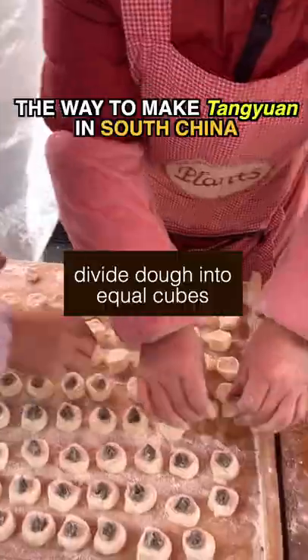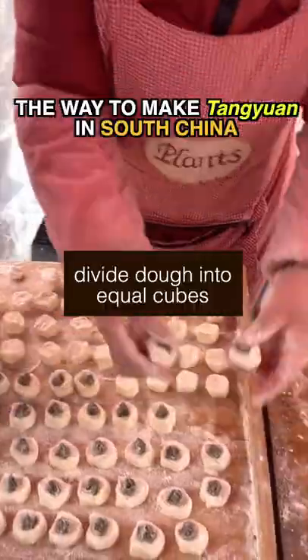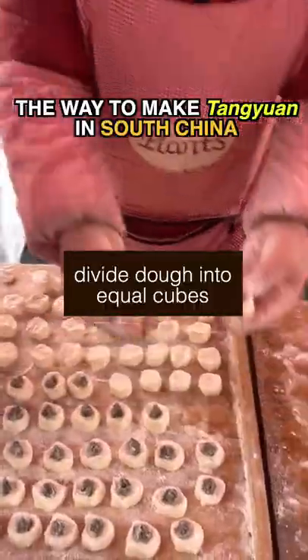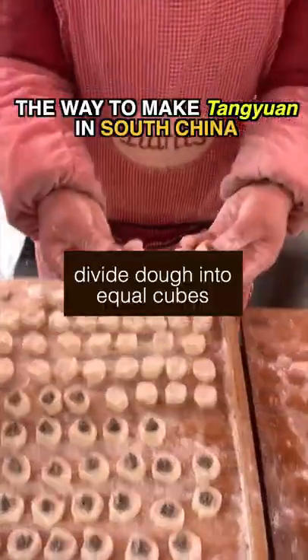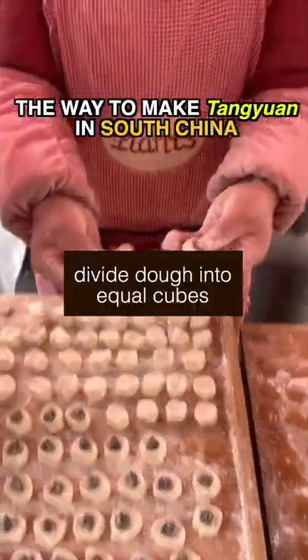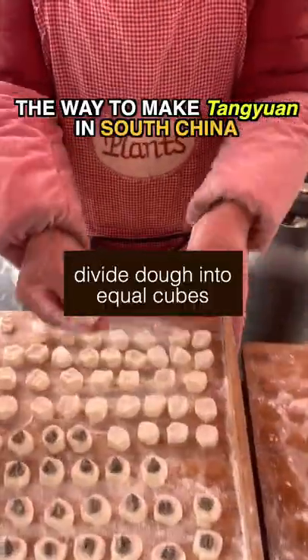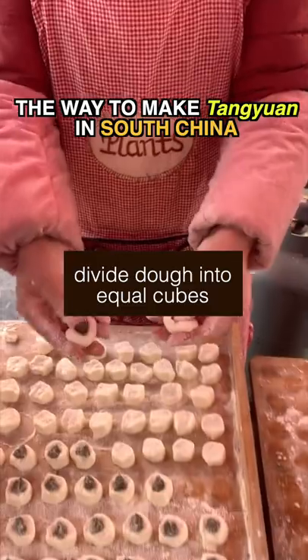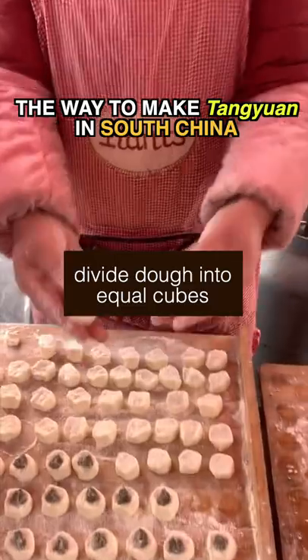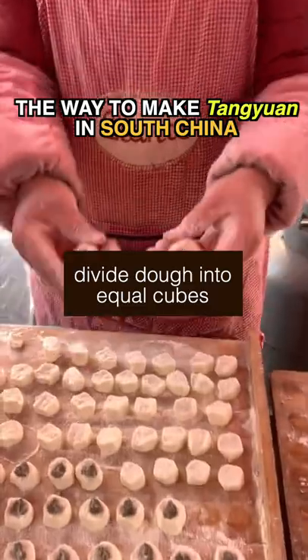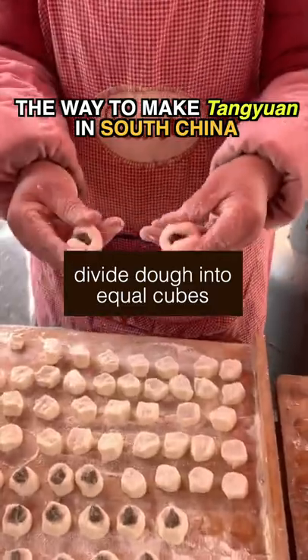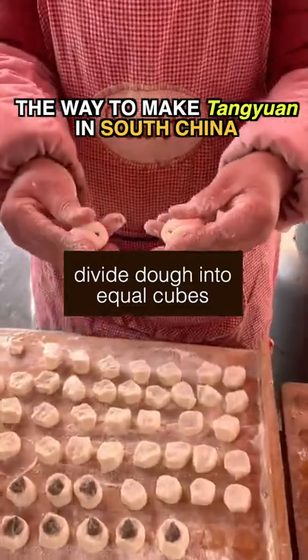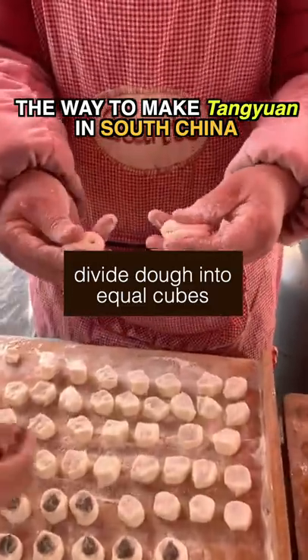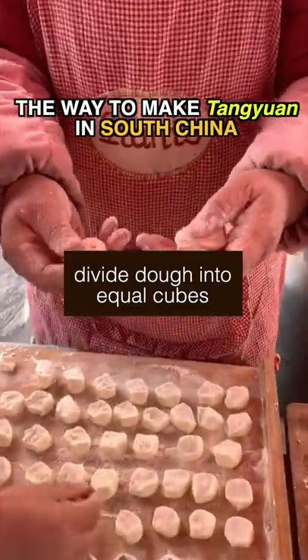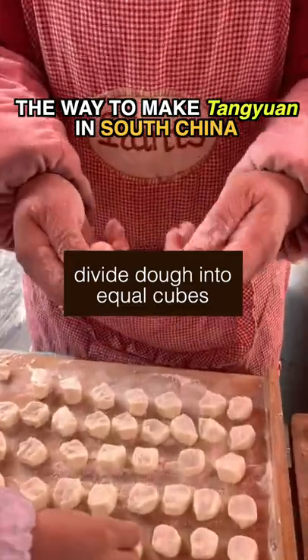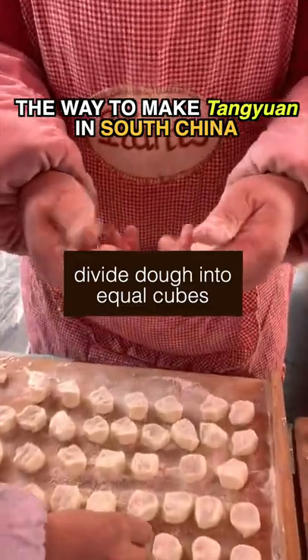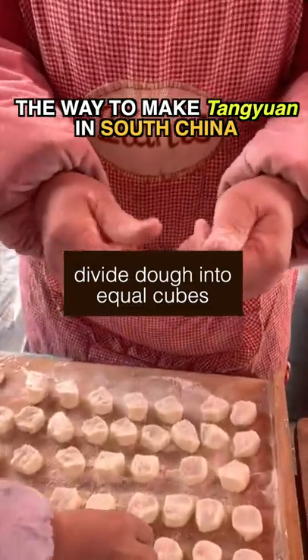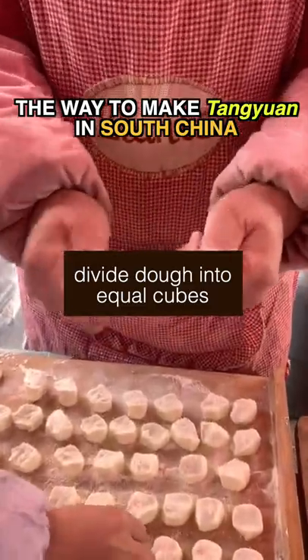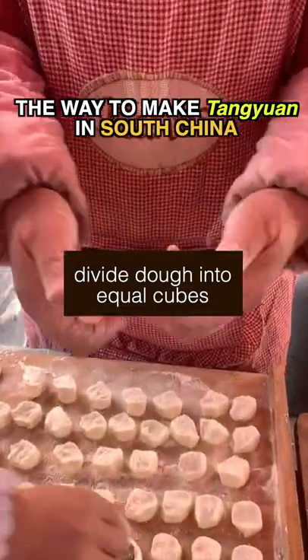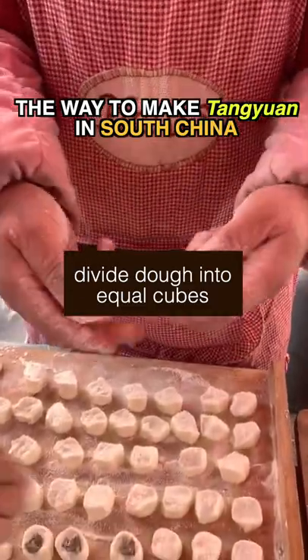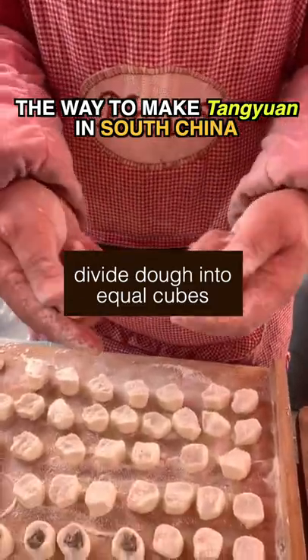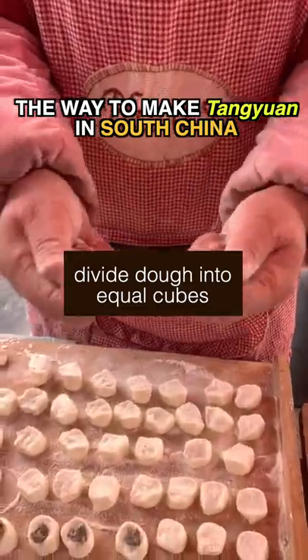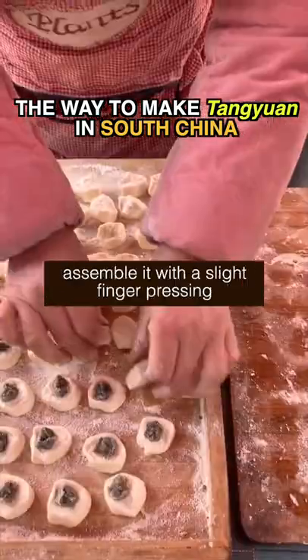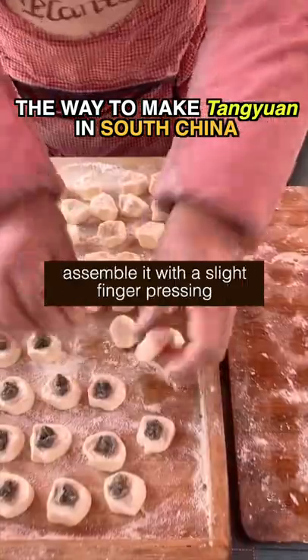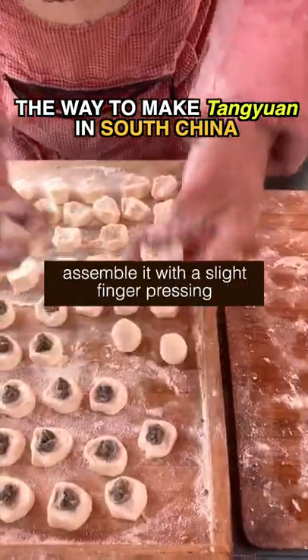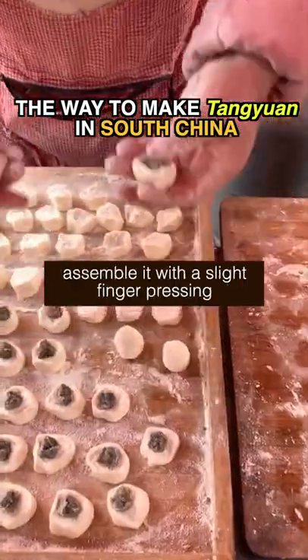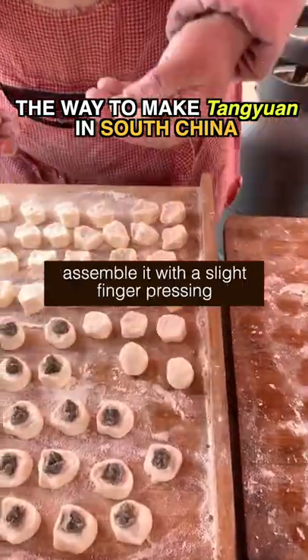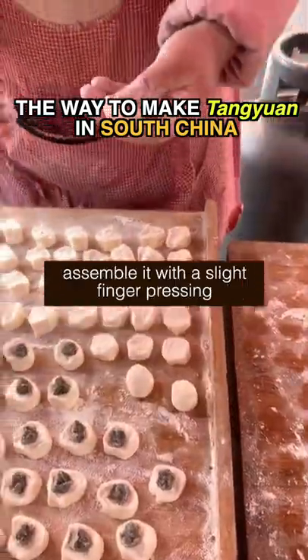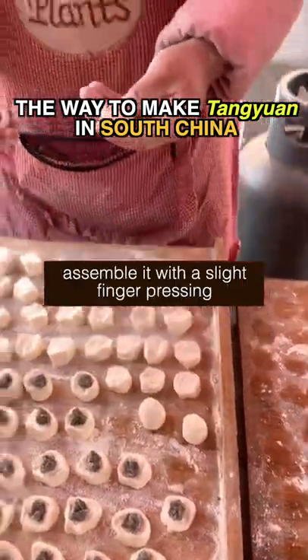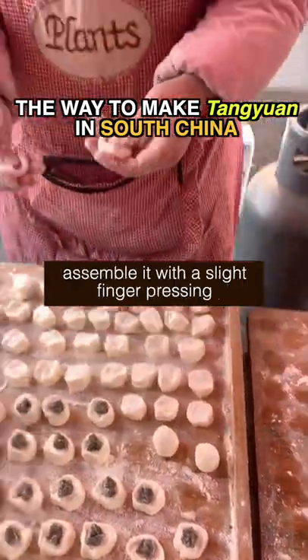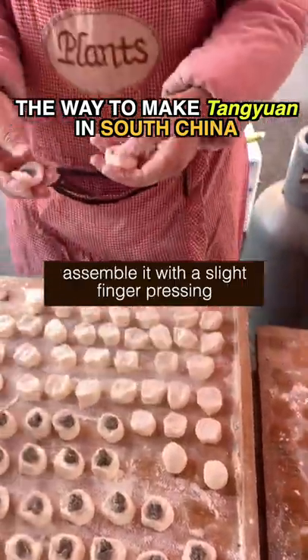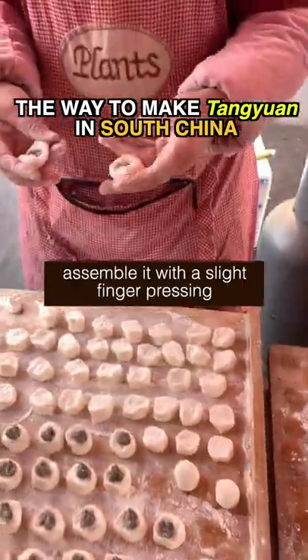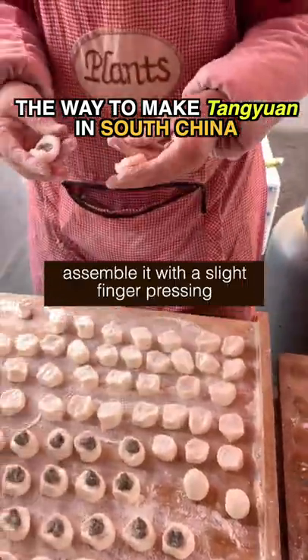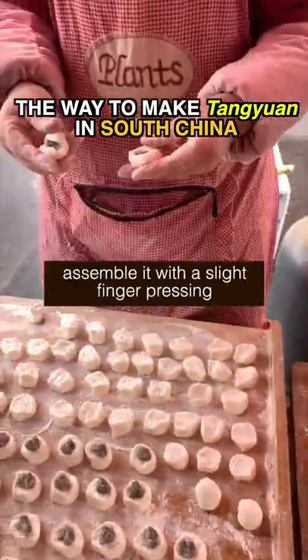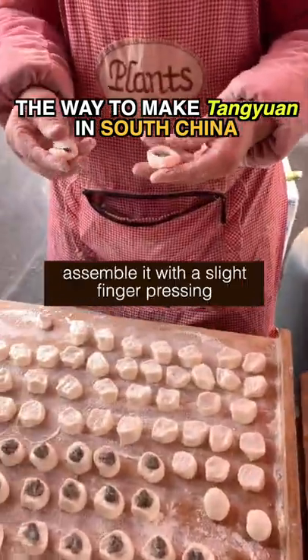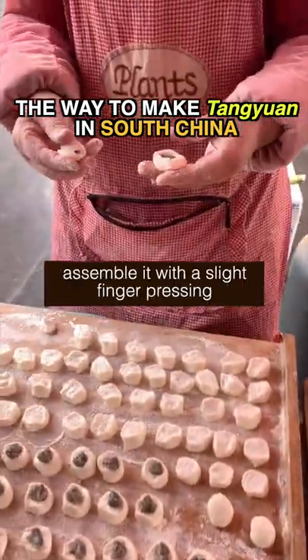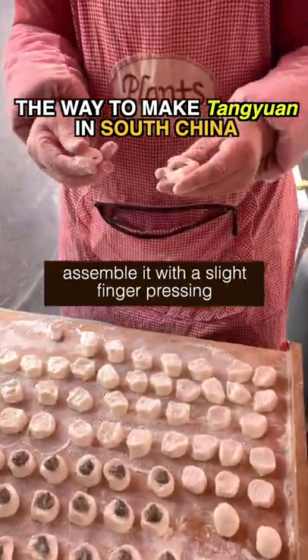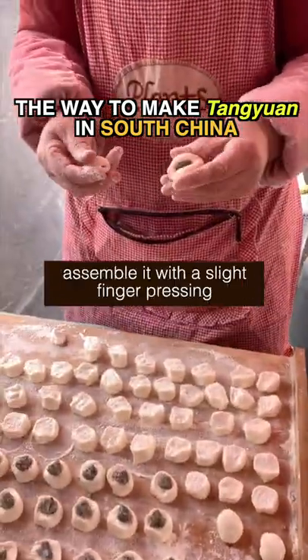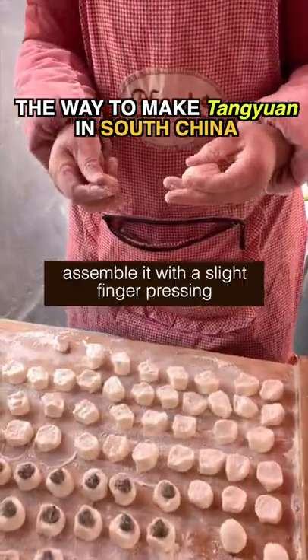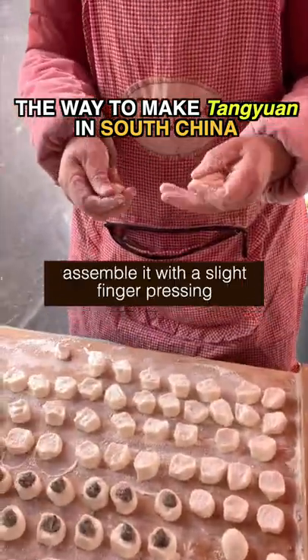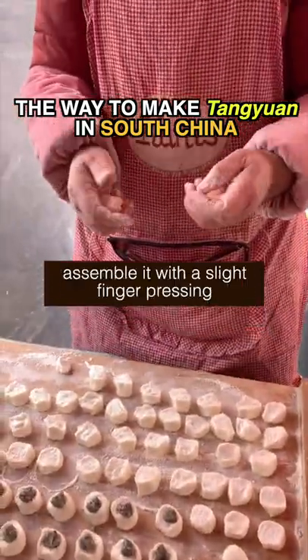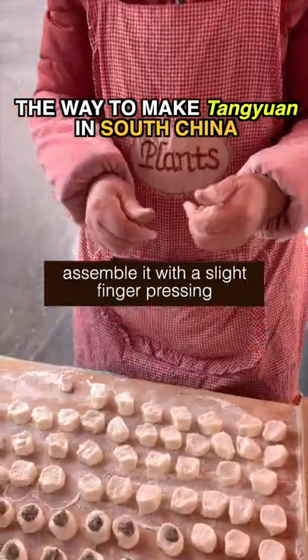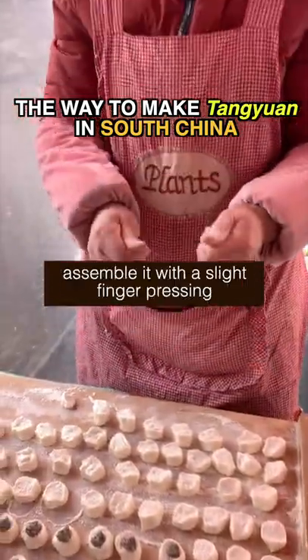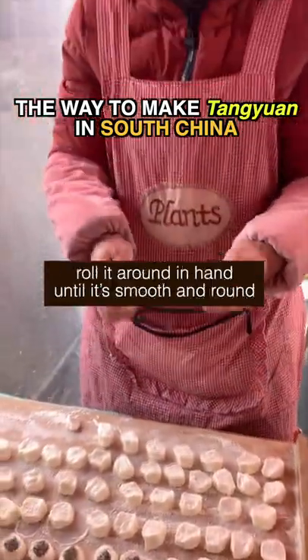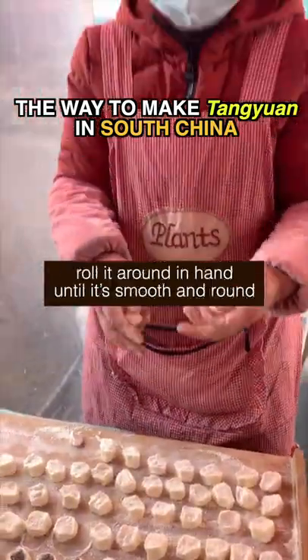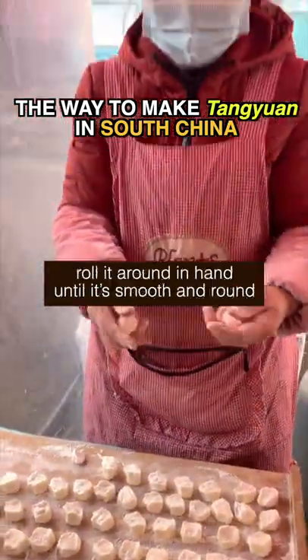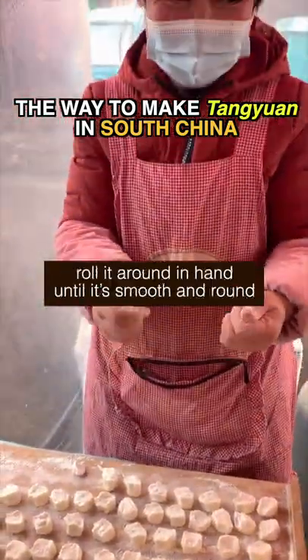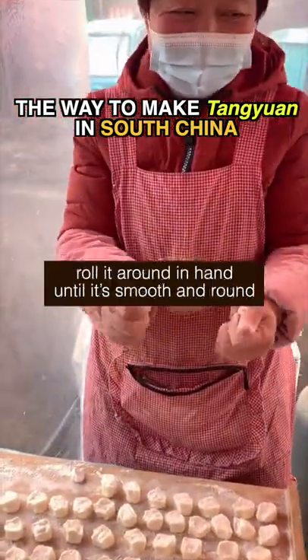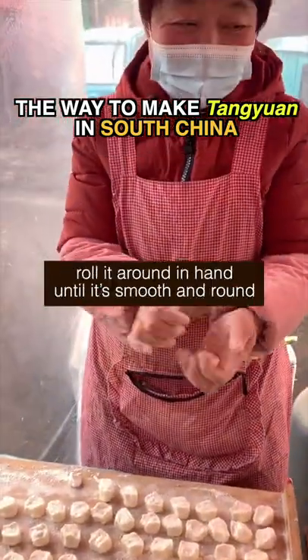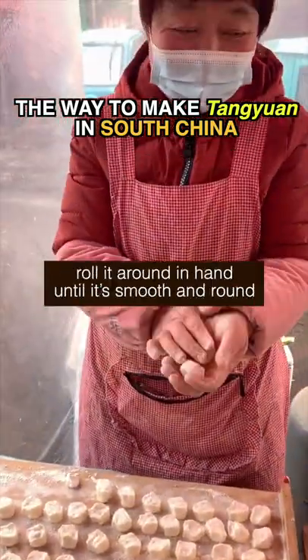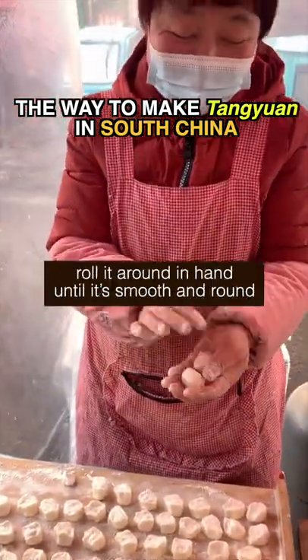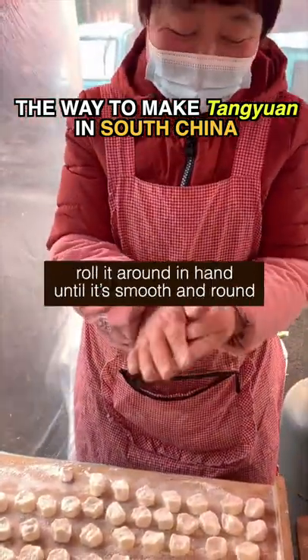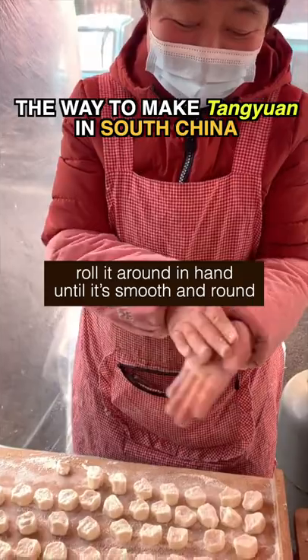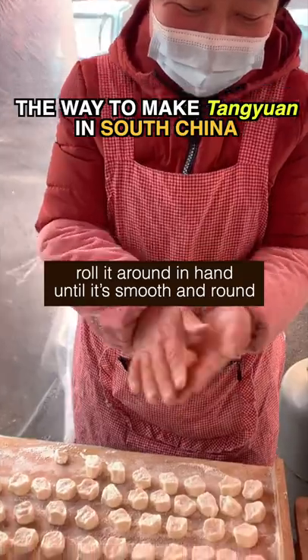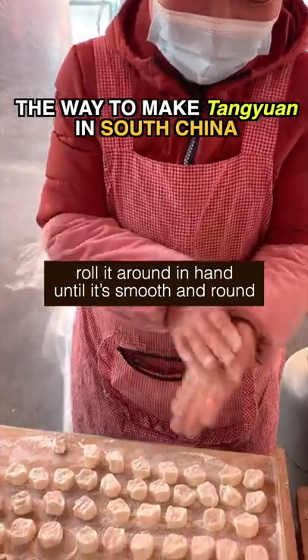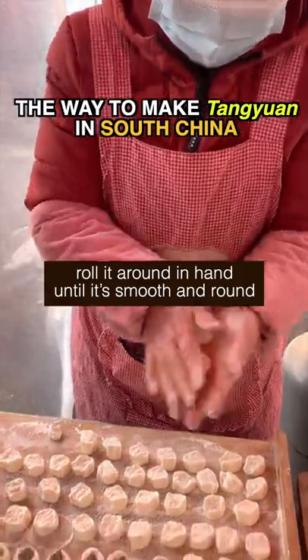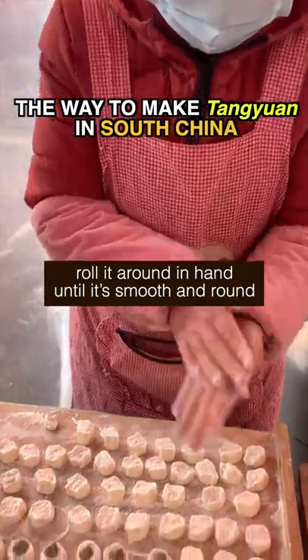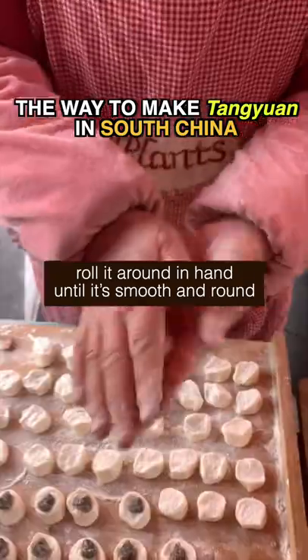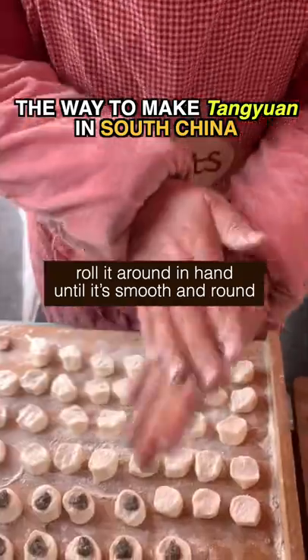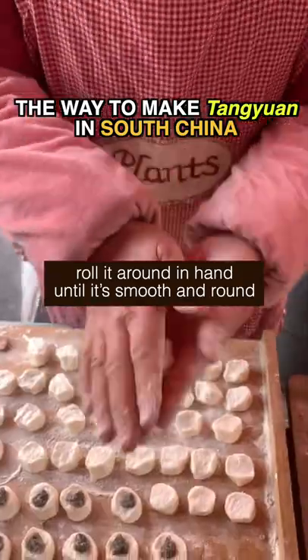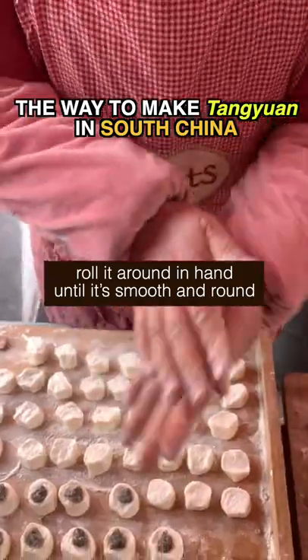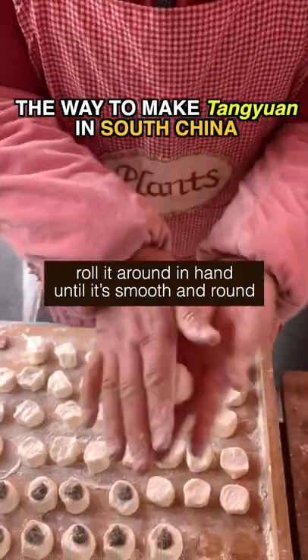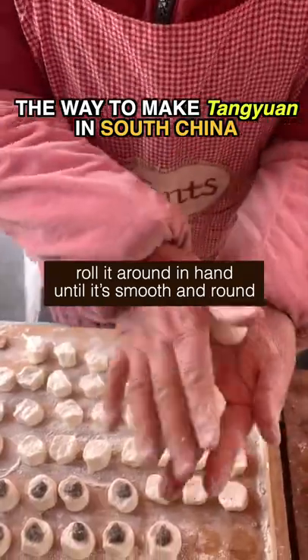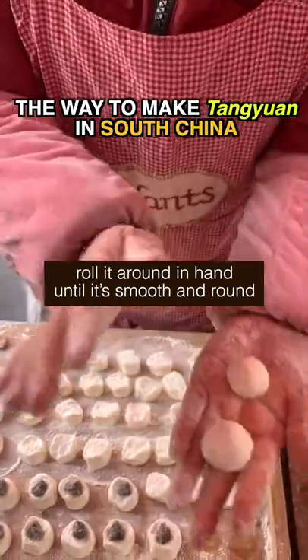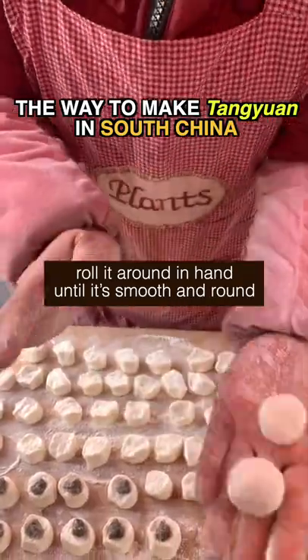For the southern way, divide the dough into equal cubes. Assemble it with a slight finger pressing, then roll it between your hands until it's smooth and round.